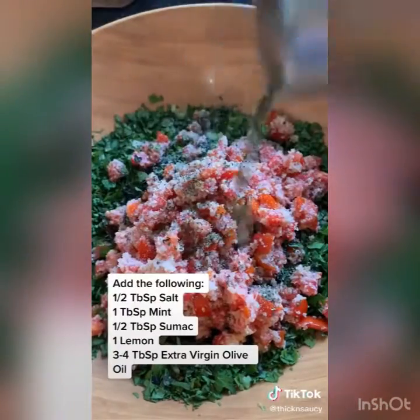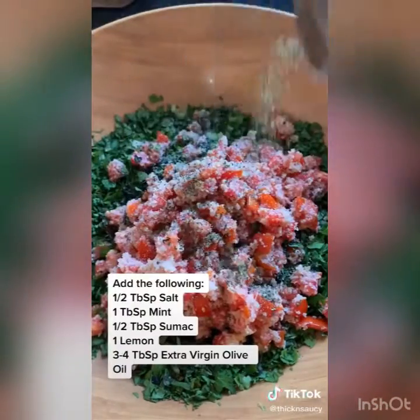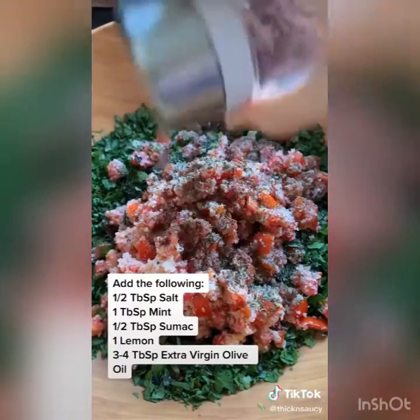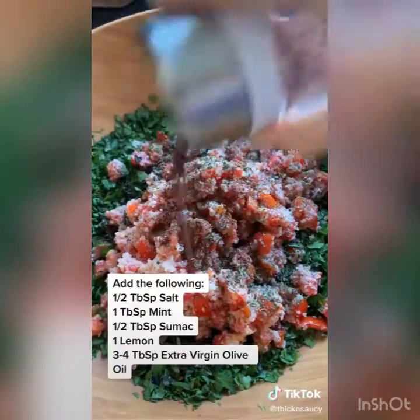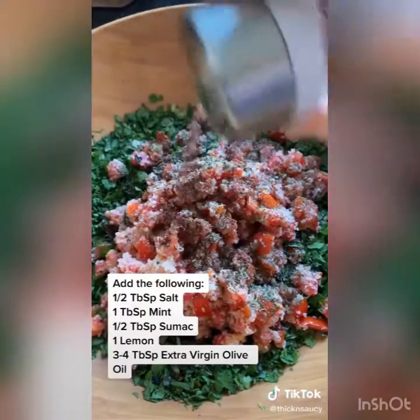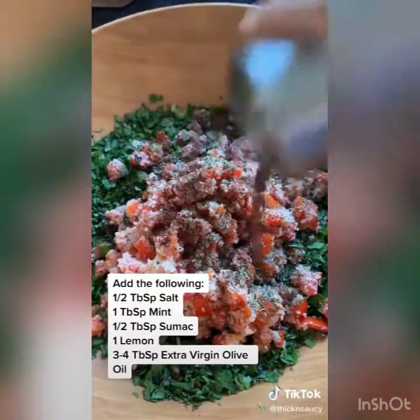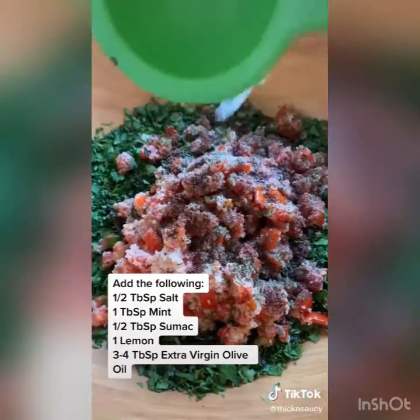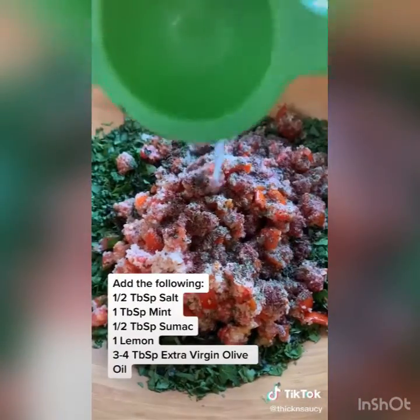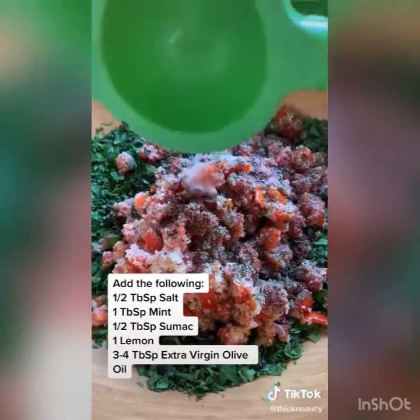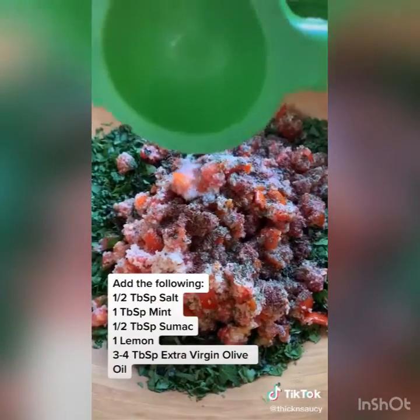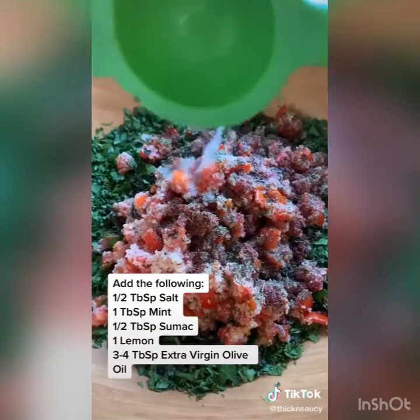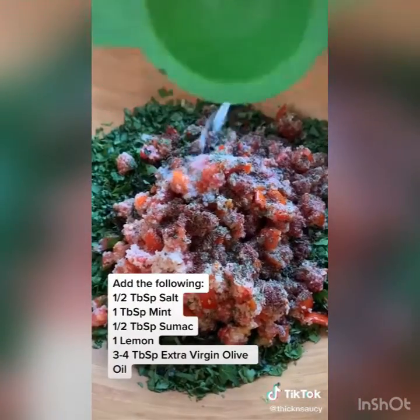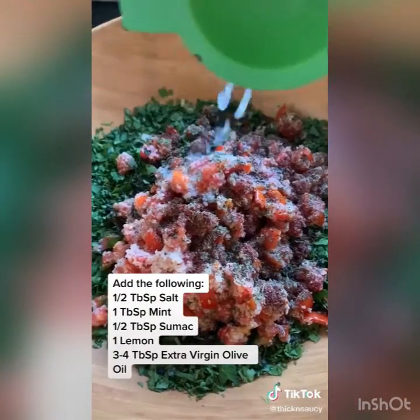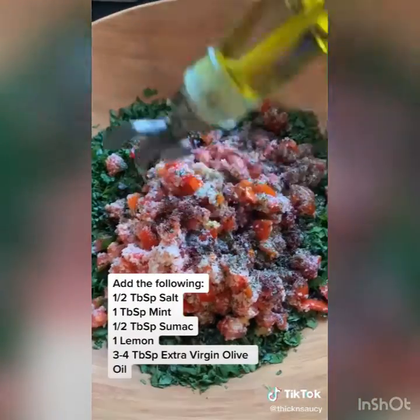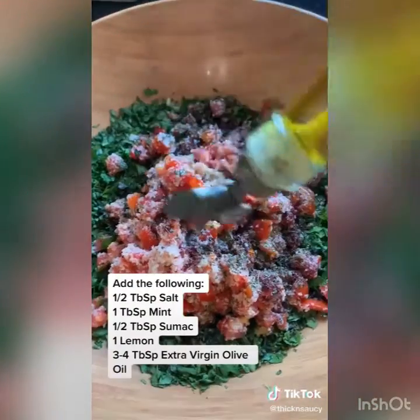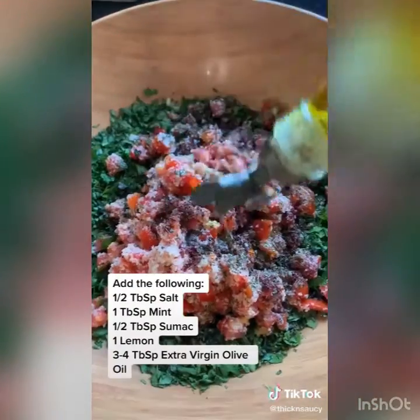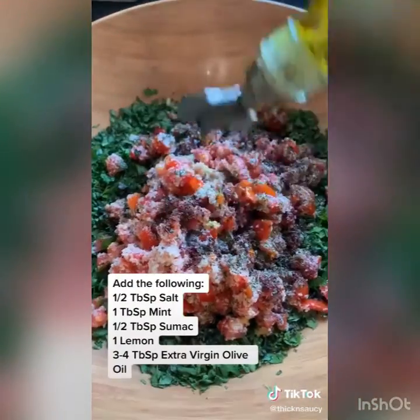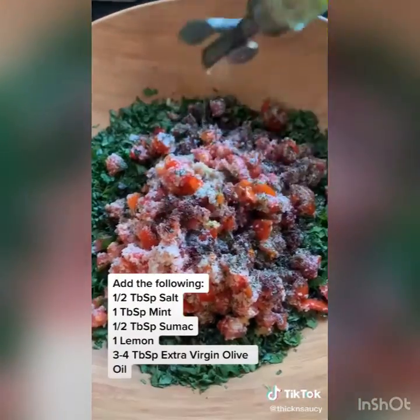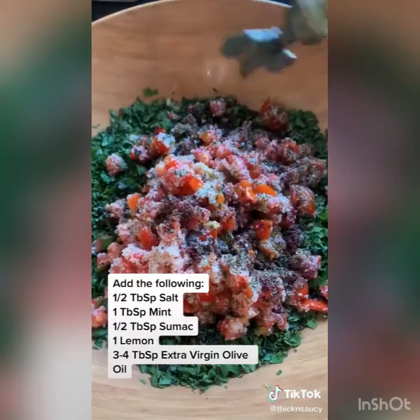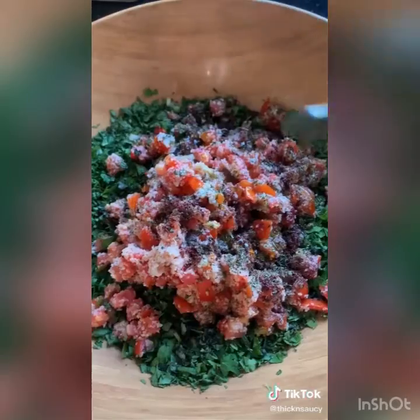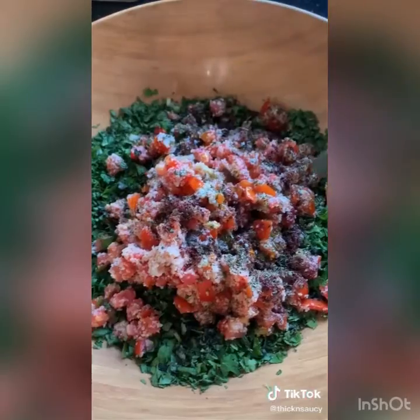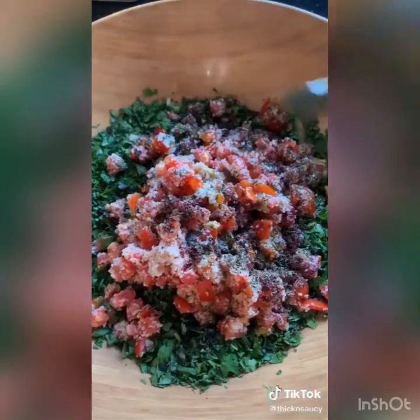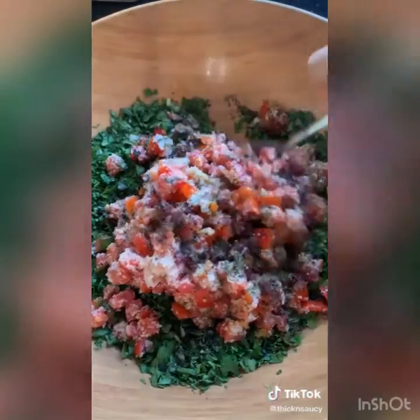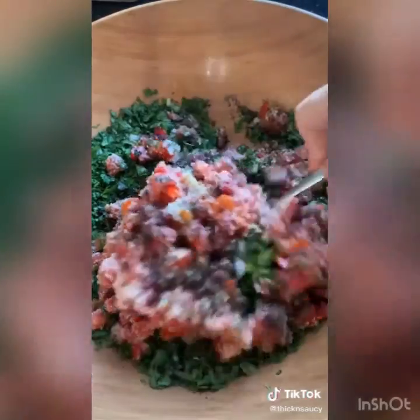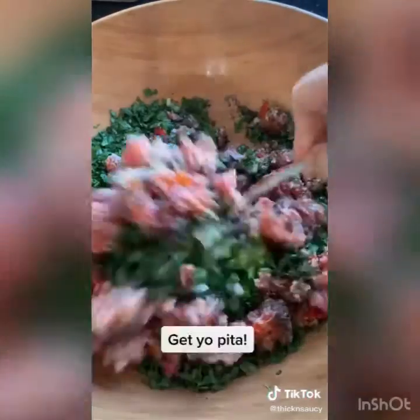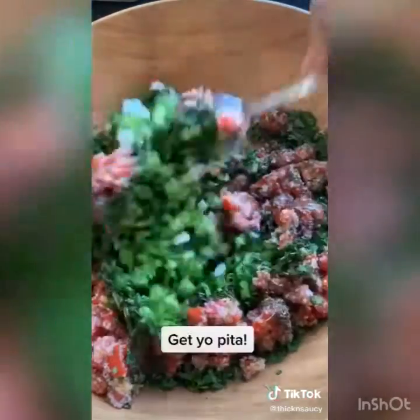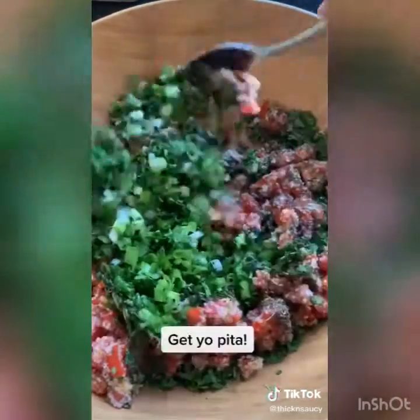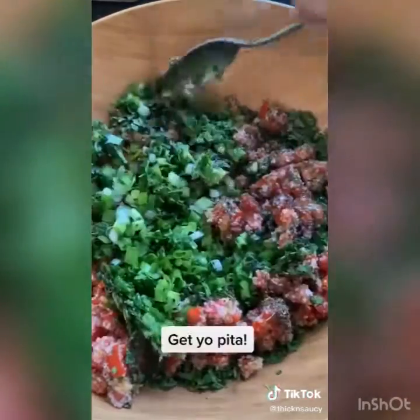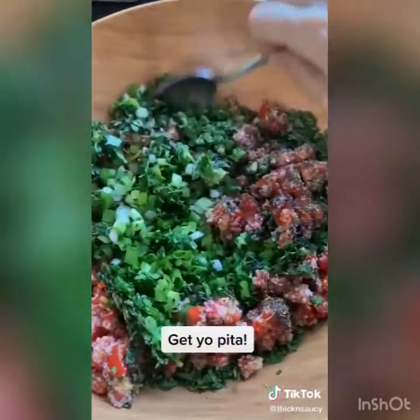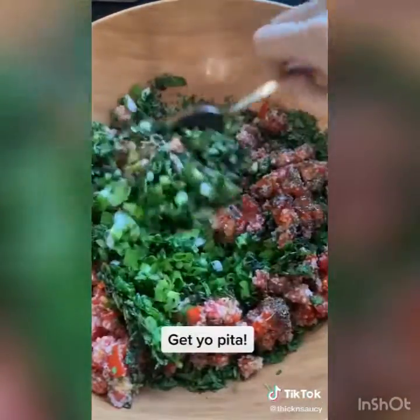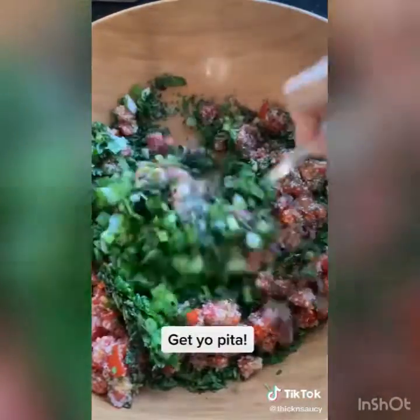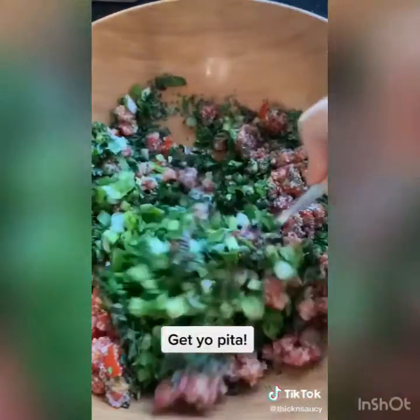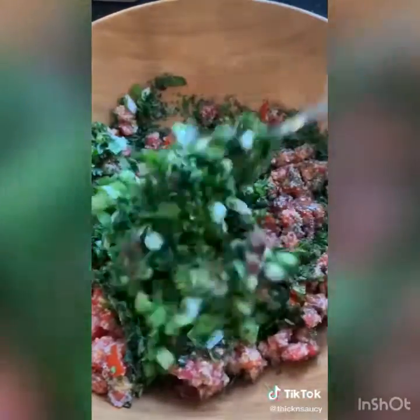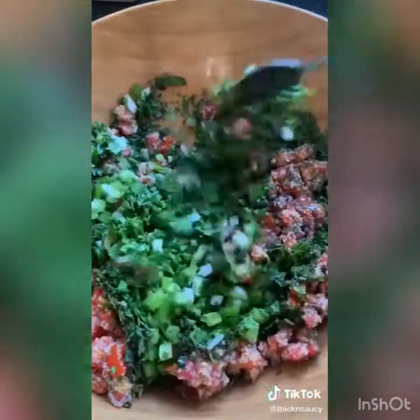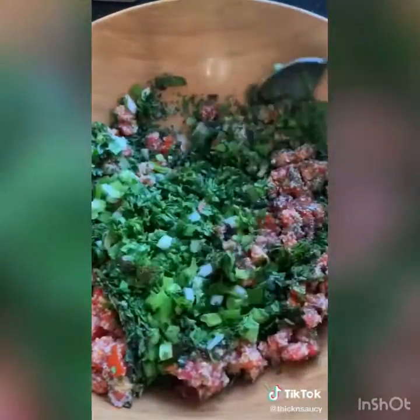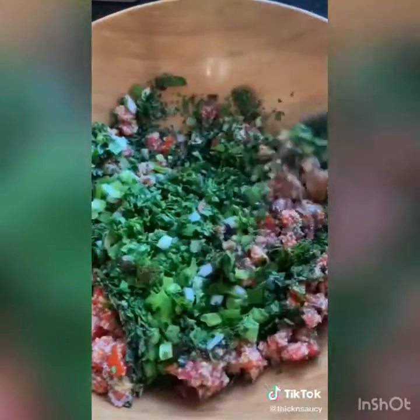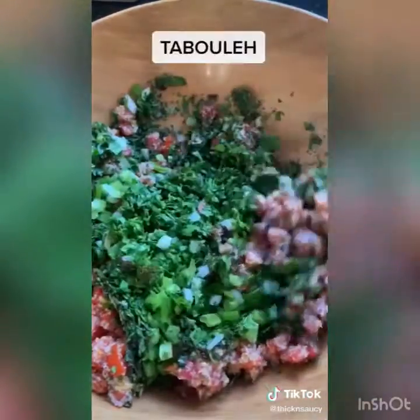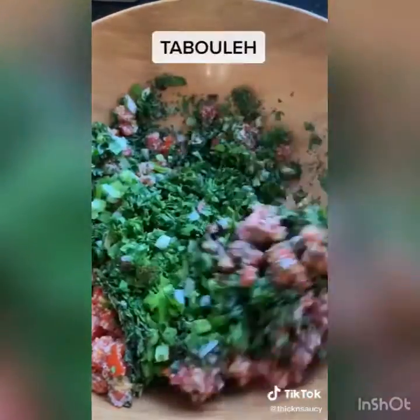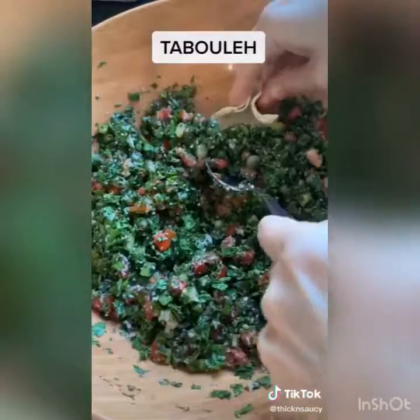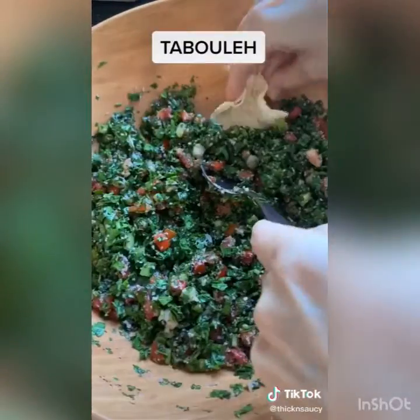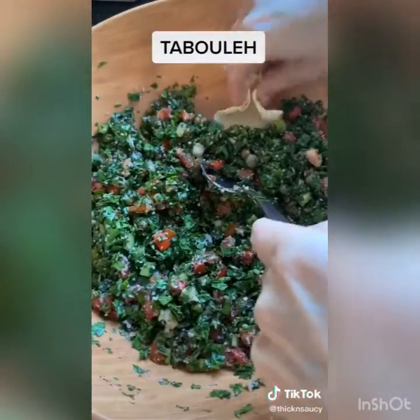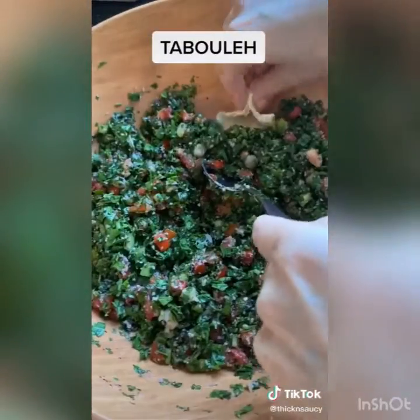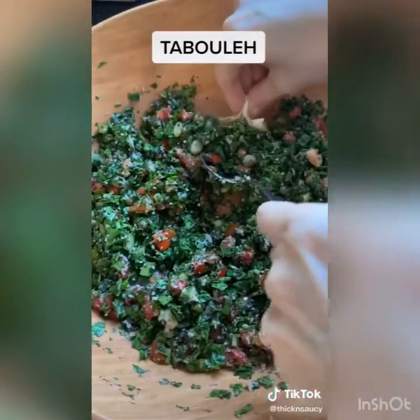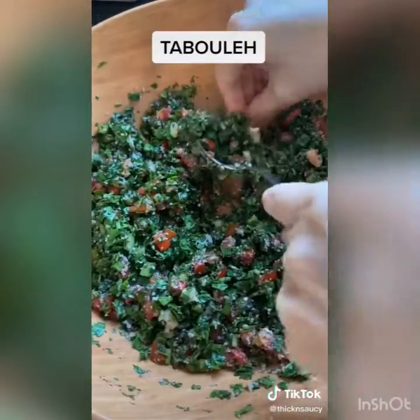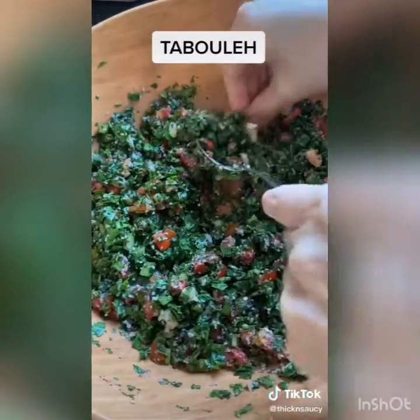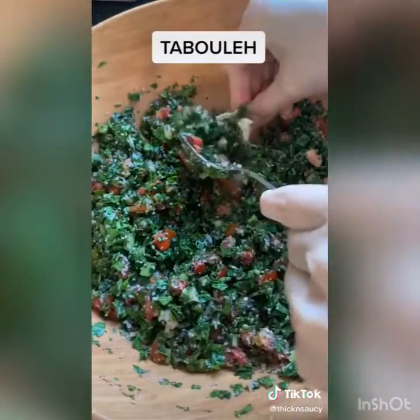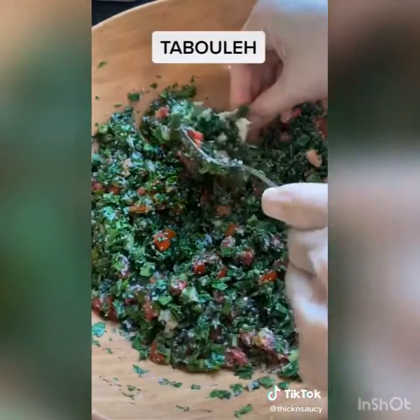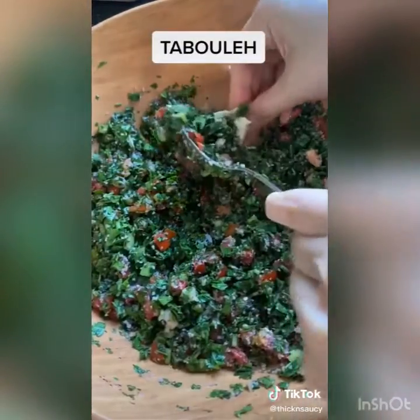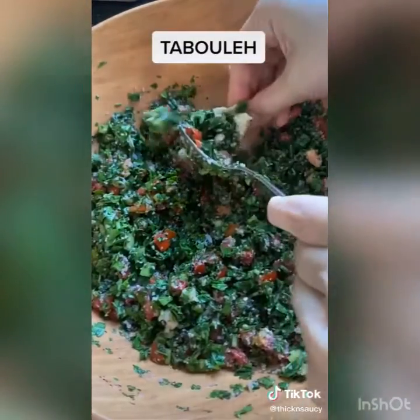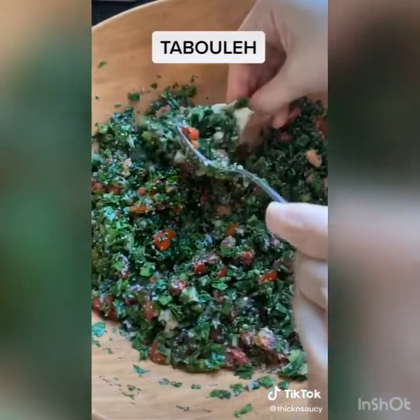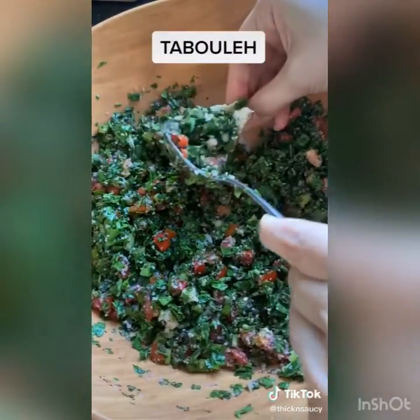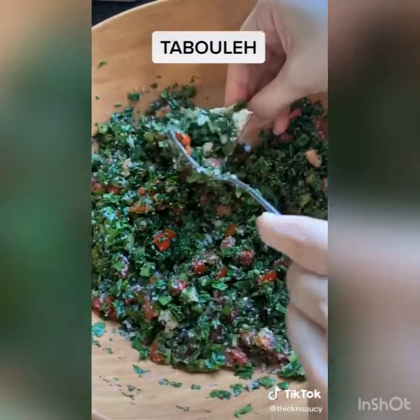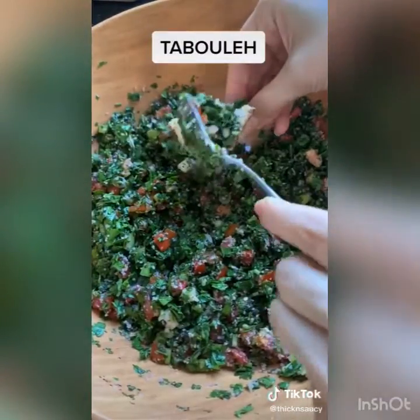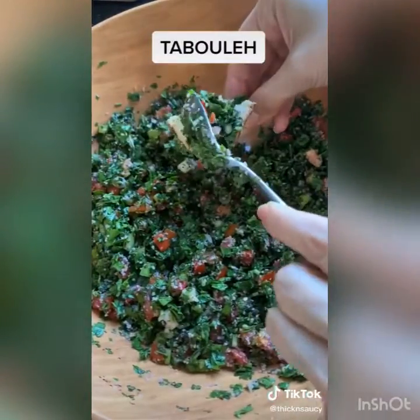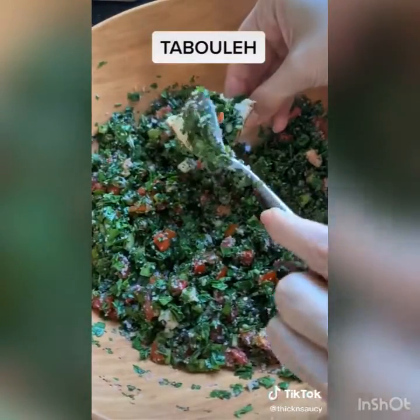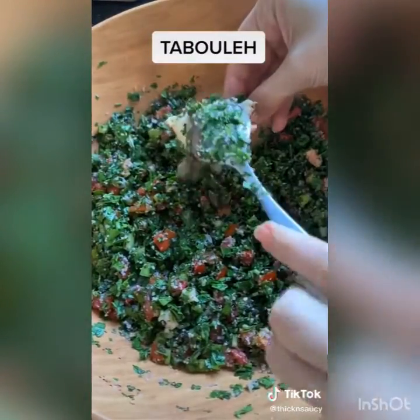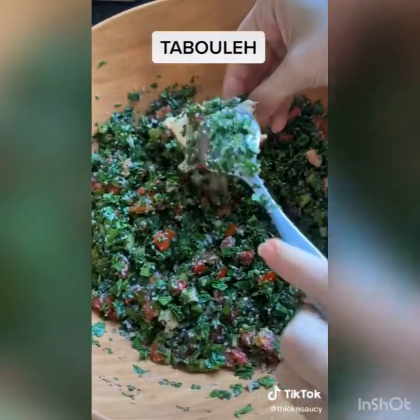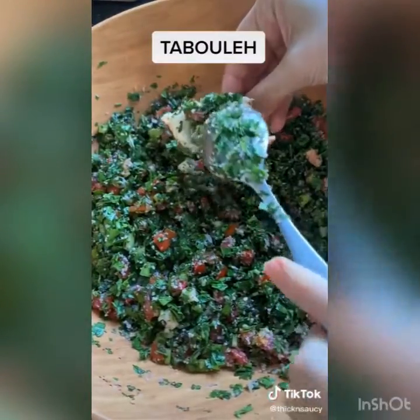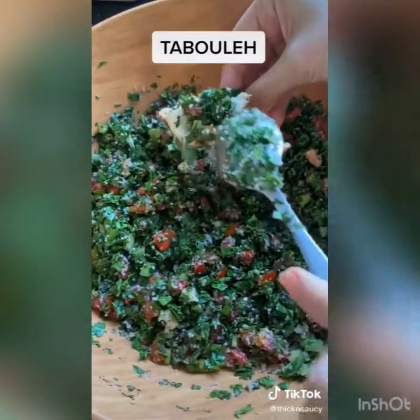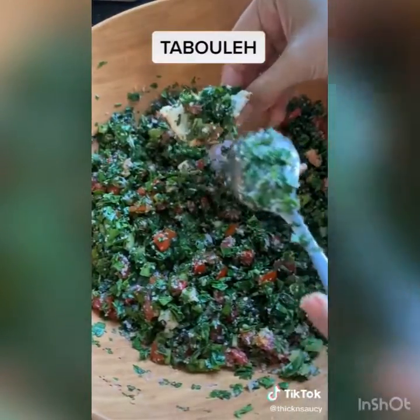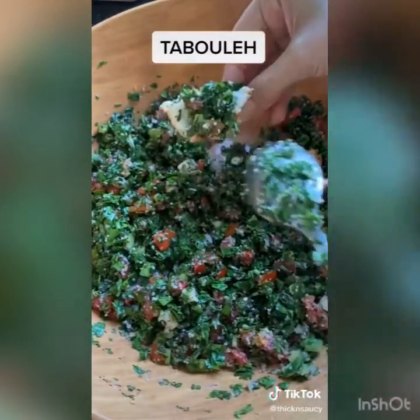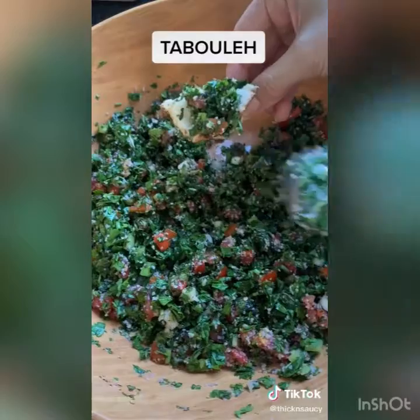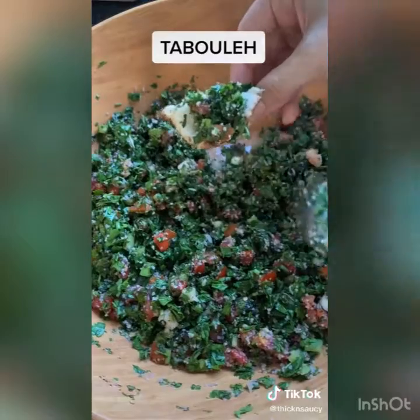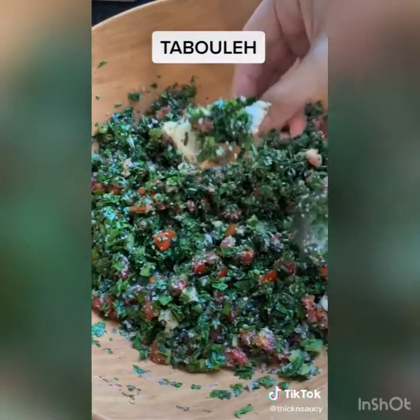Add salt, mint, sumac, lemon, and oil. Mix it up and get your pita bread out — definitely a thick and saucy tabbouleh.